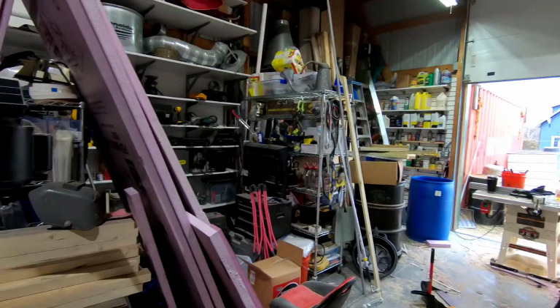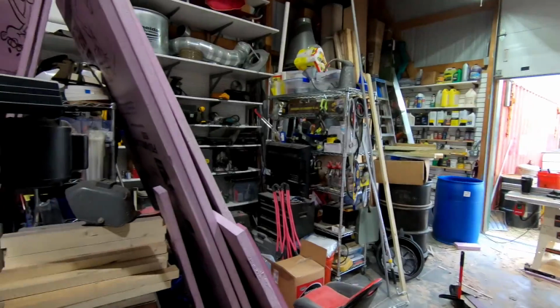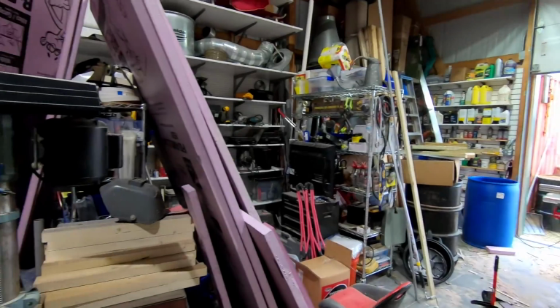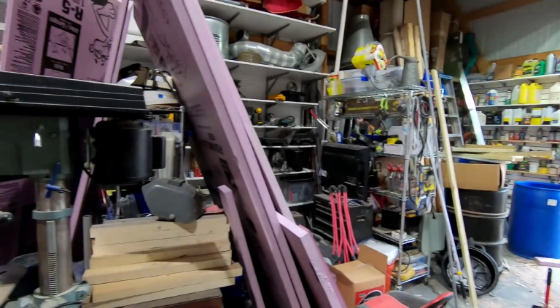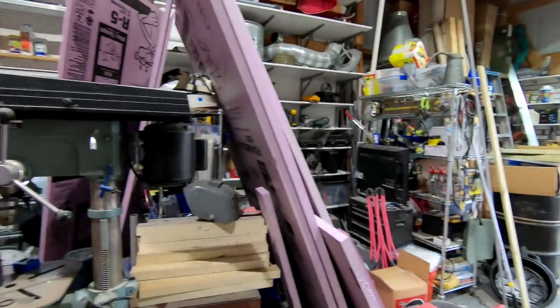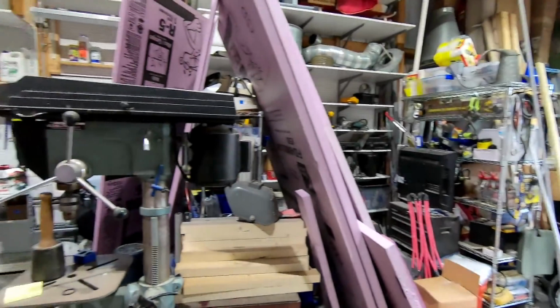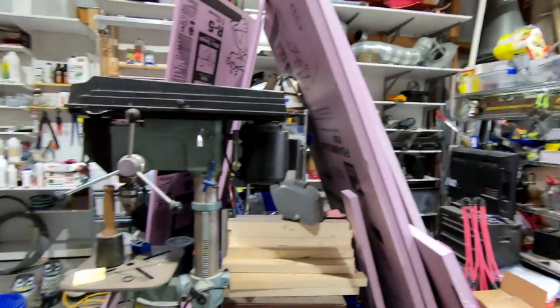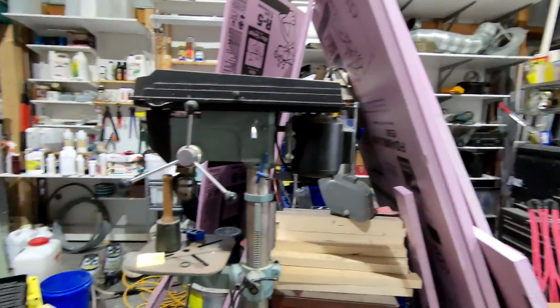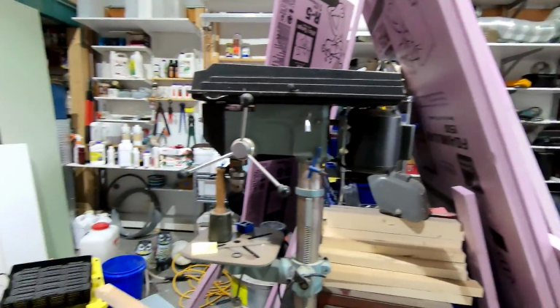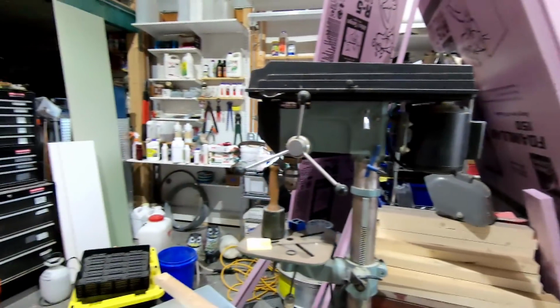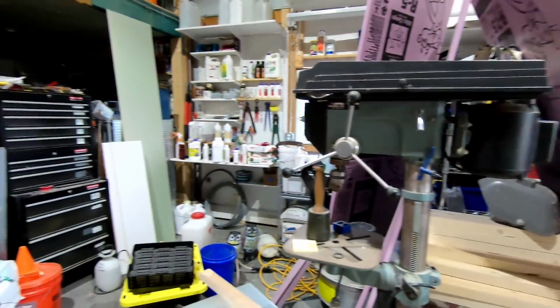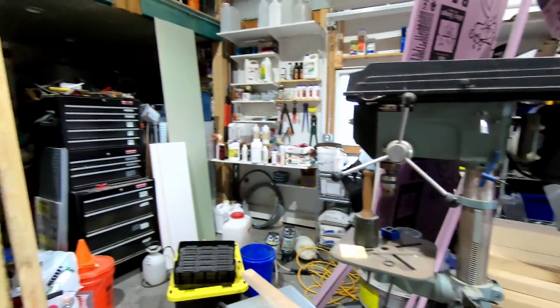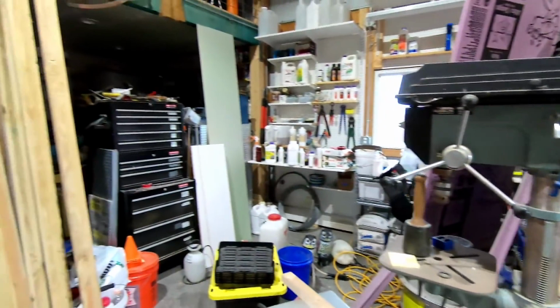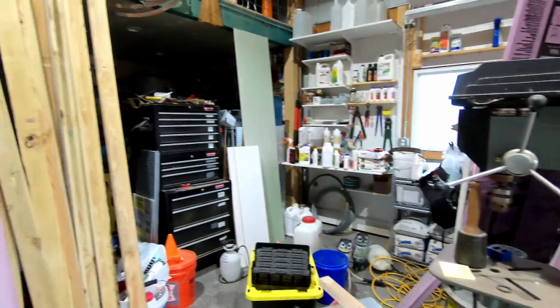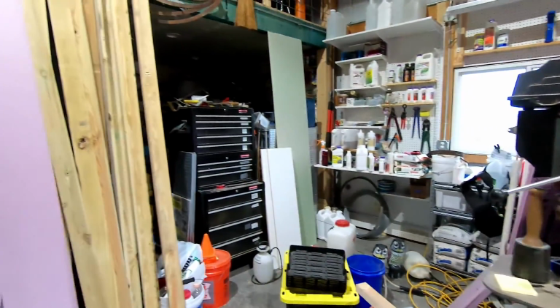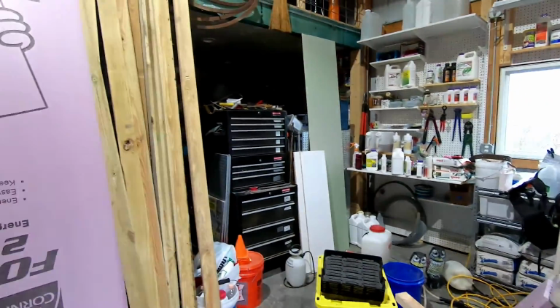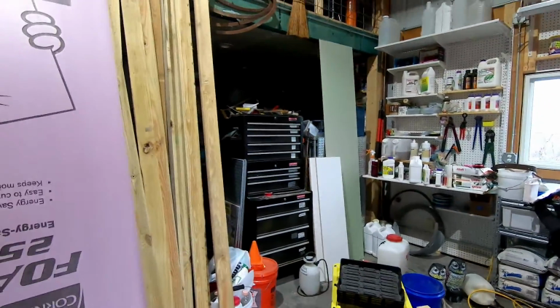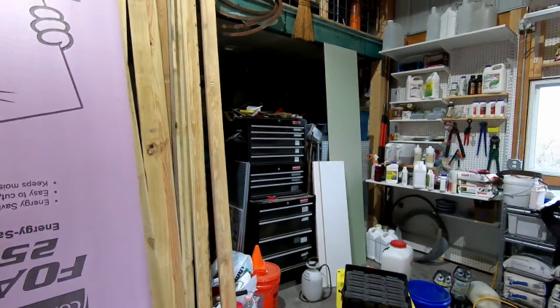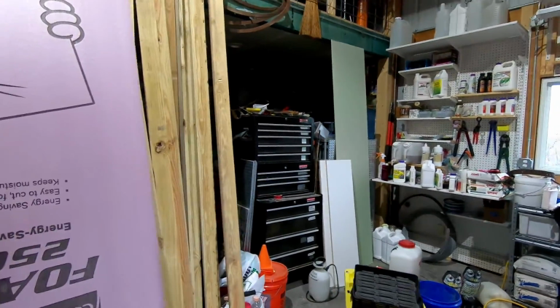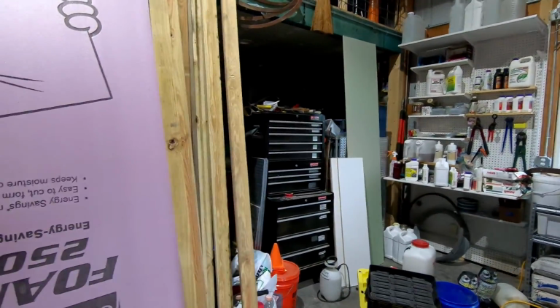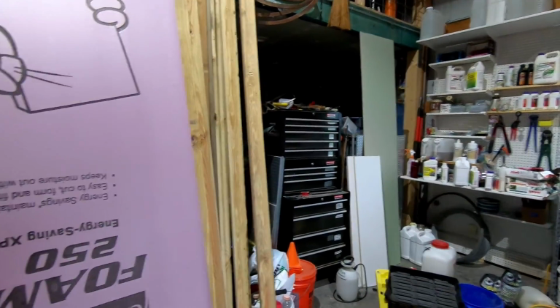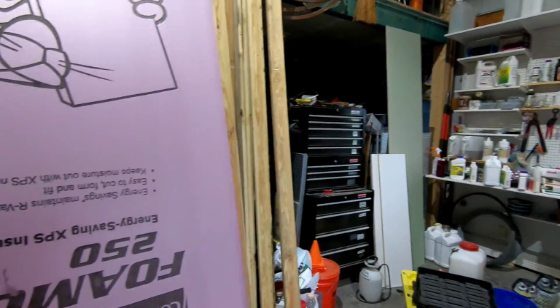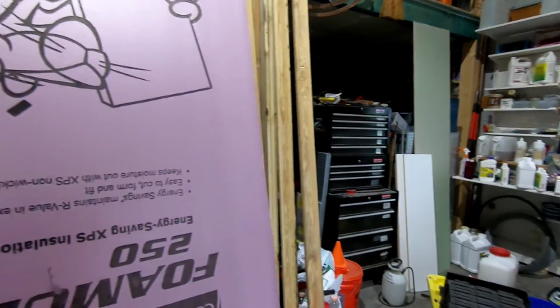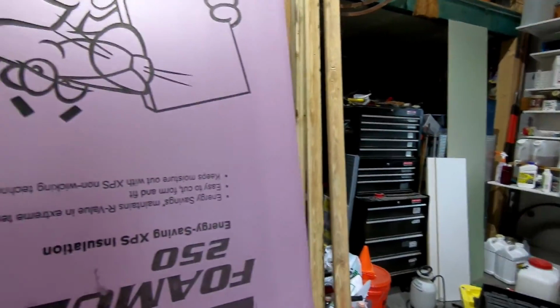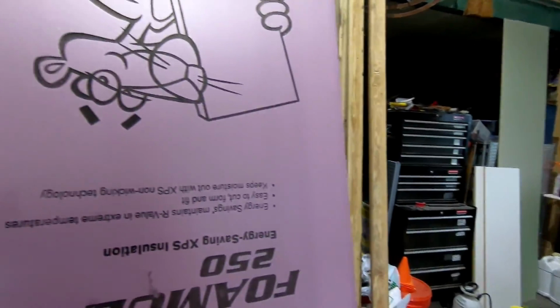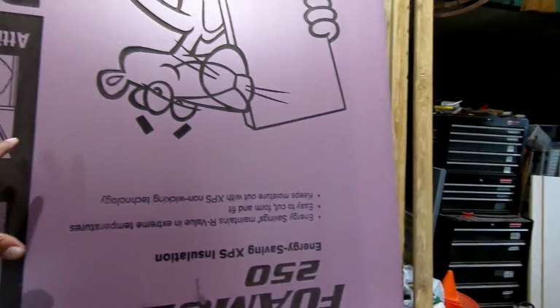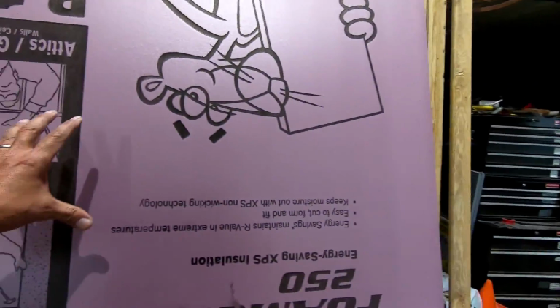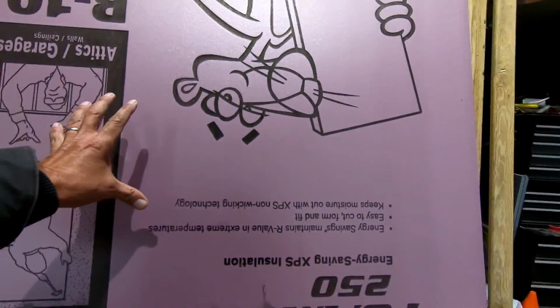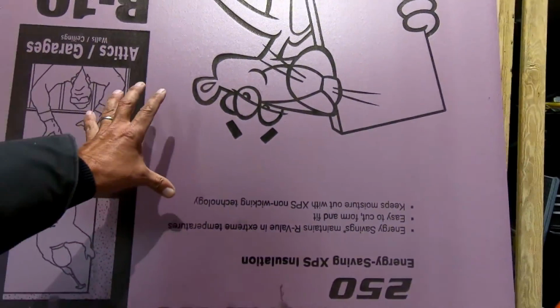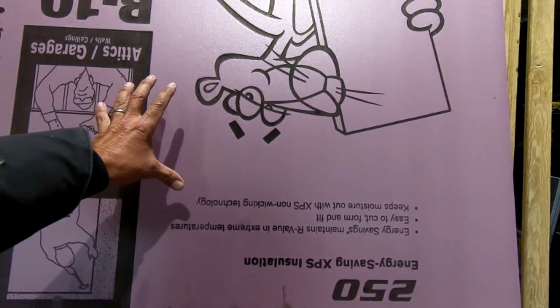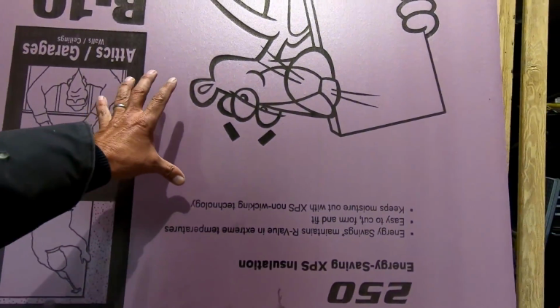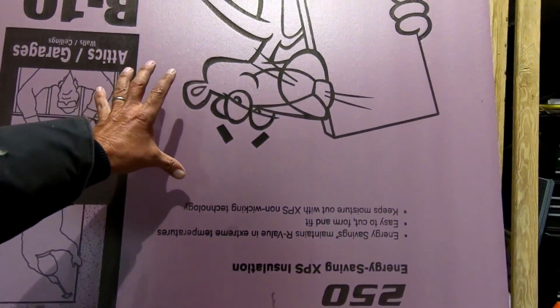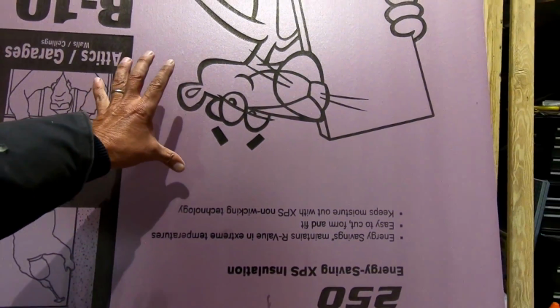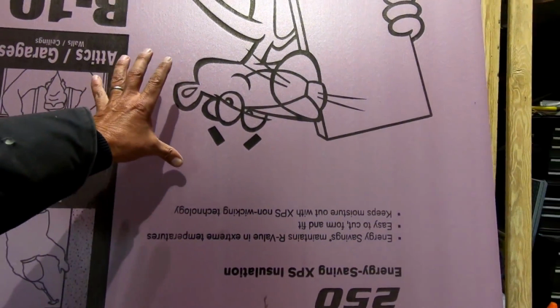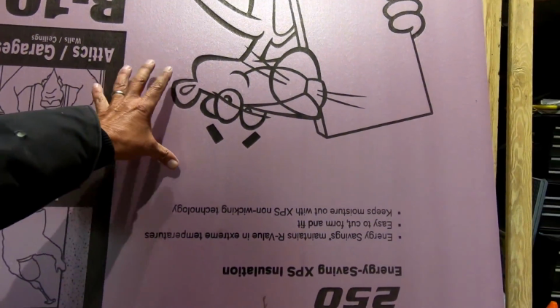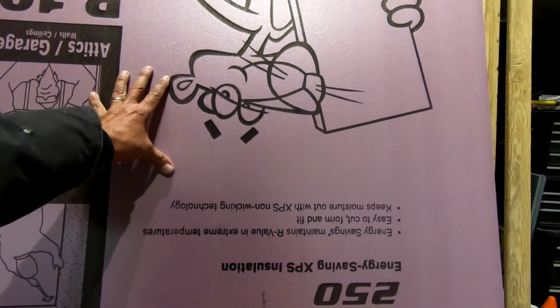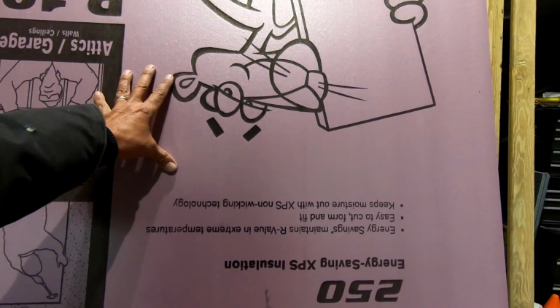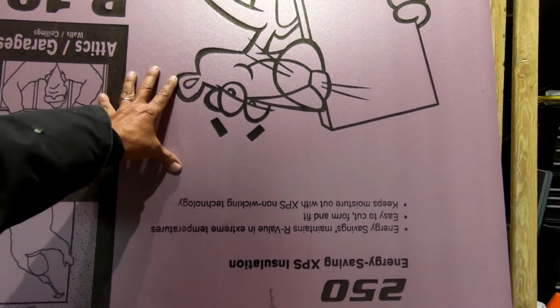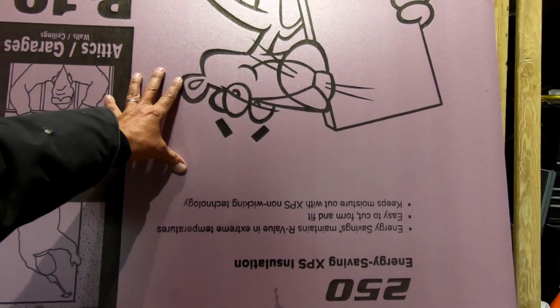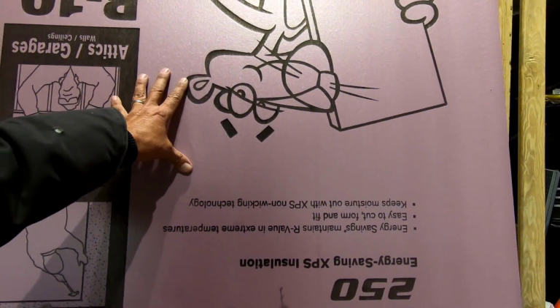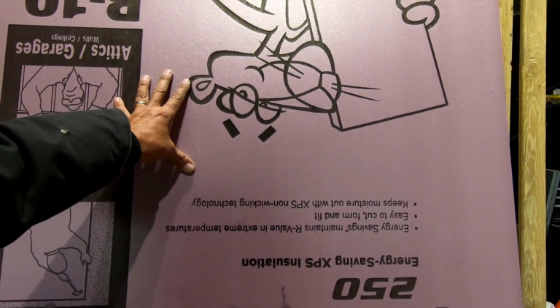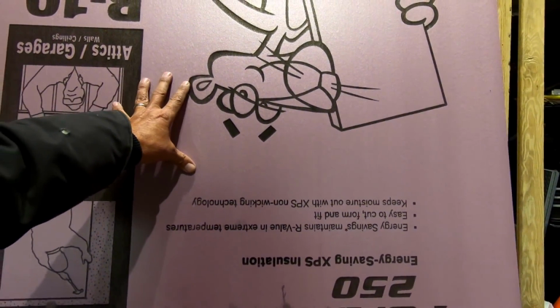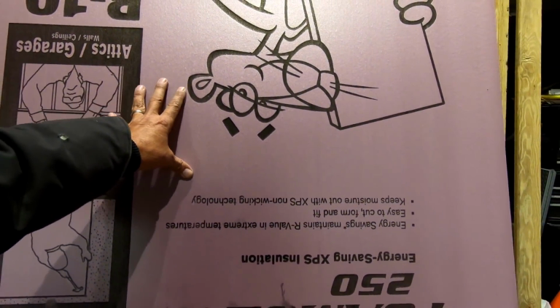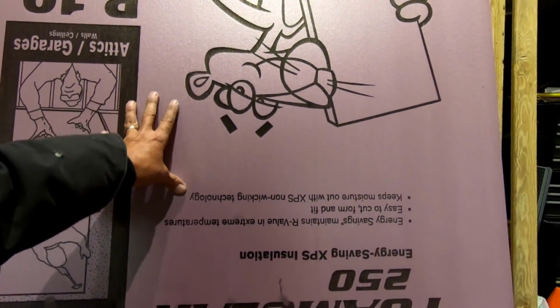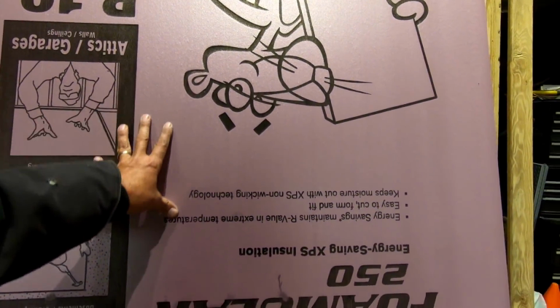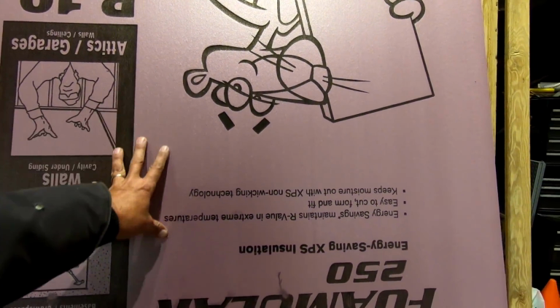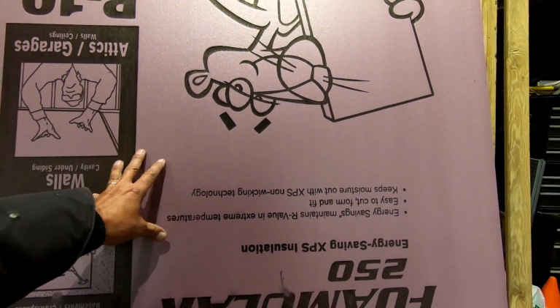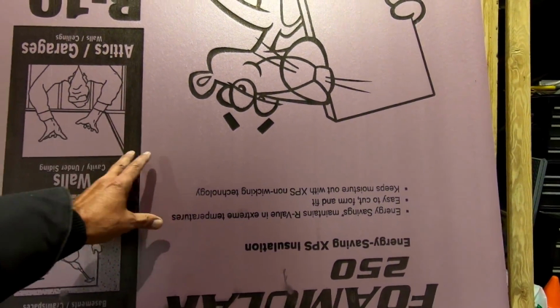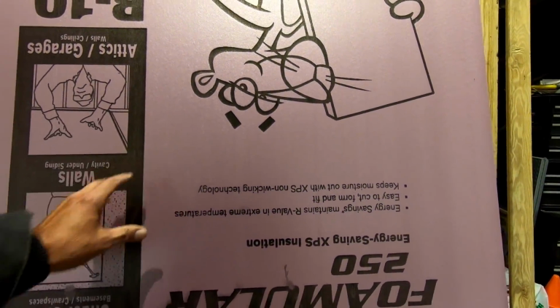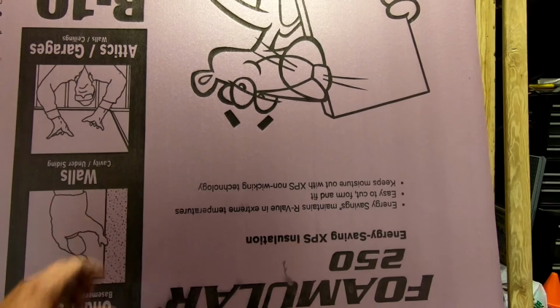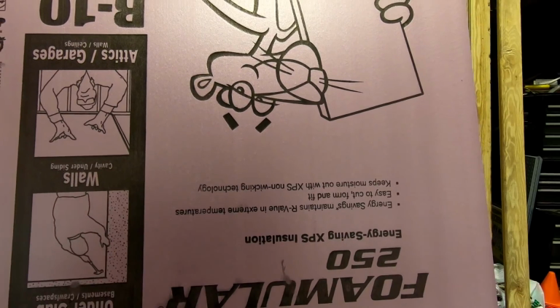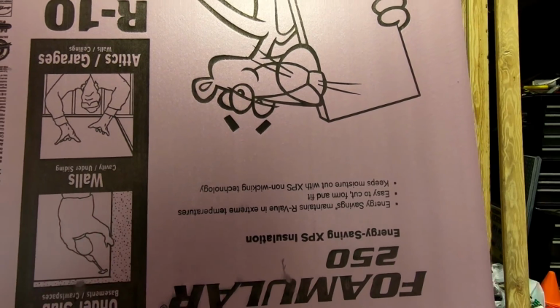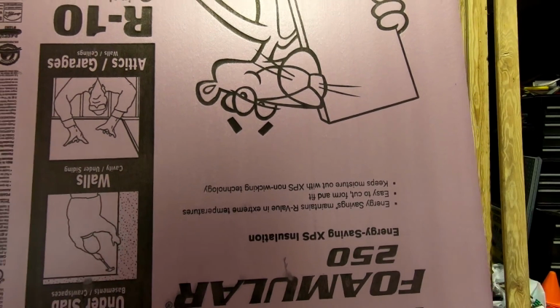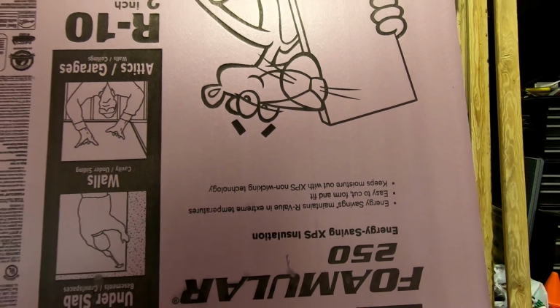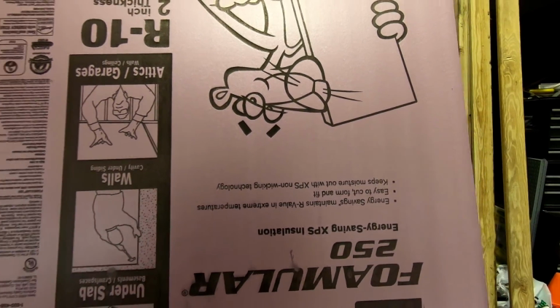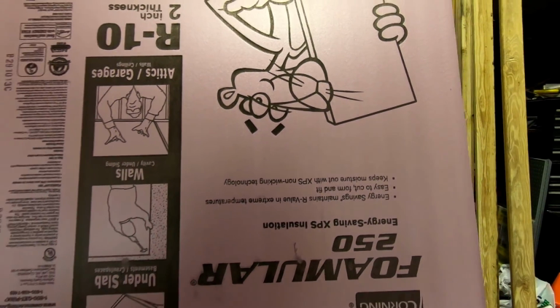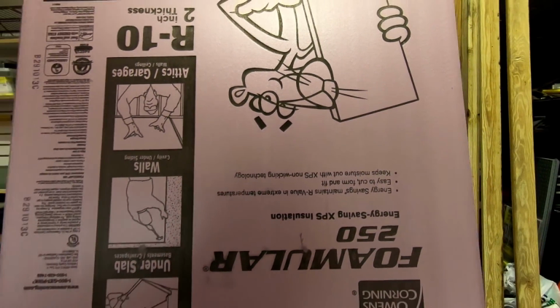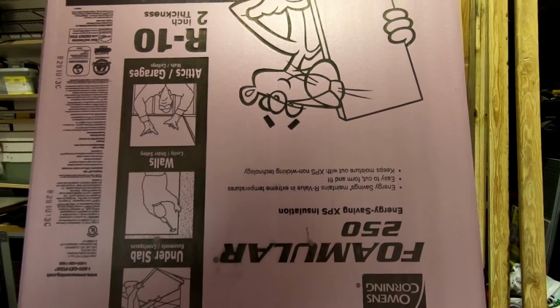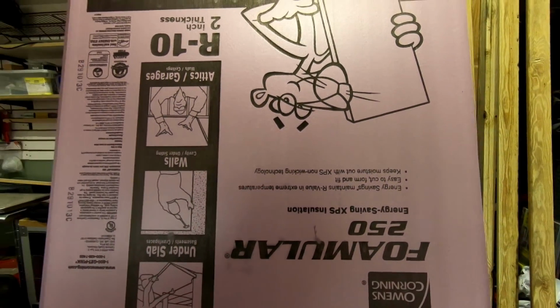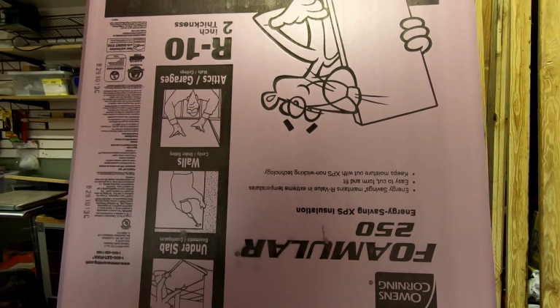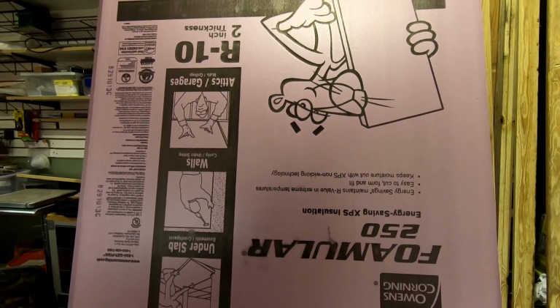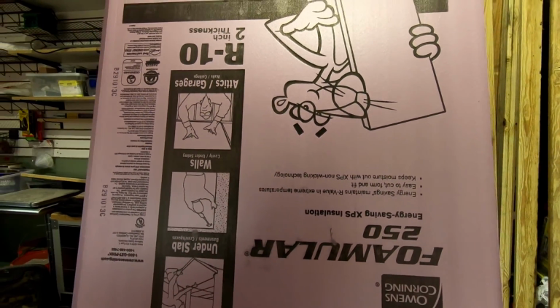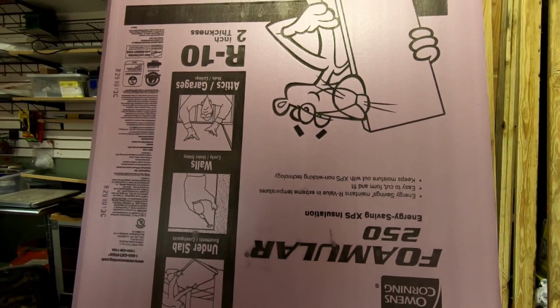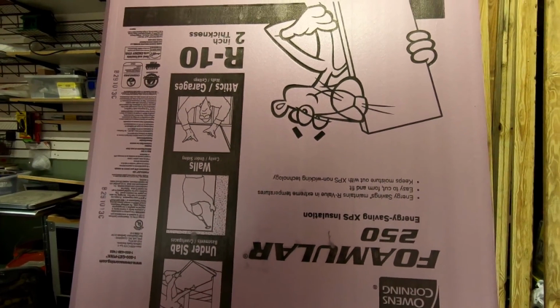Good morning. Welcome to Planet Mojo. Today I'm going to be cutting this stuff up and starting the cold roof insulation.